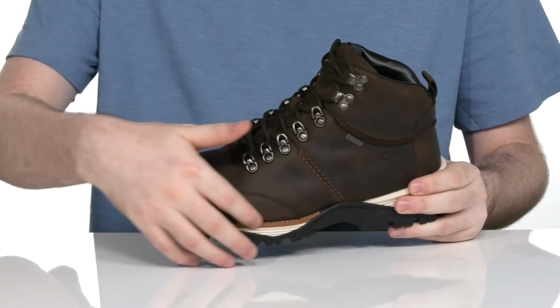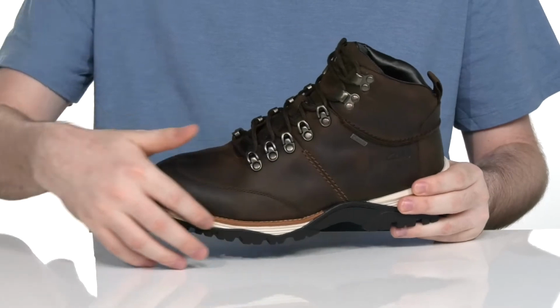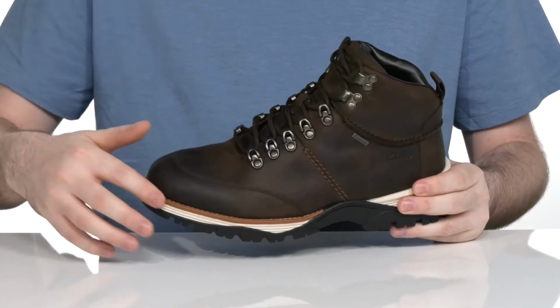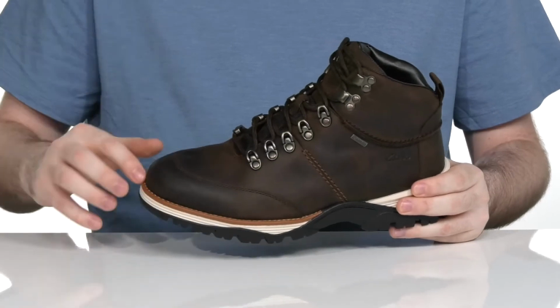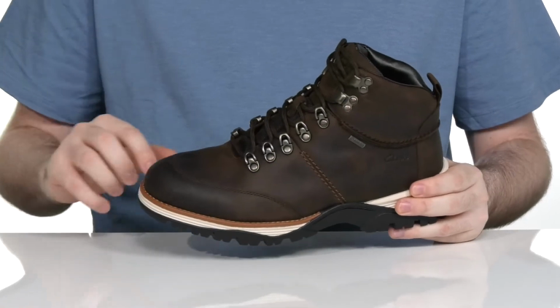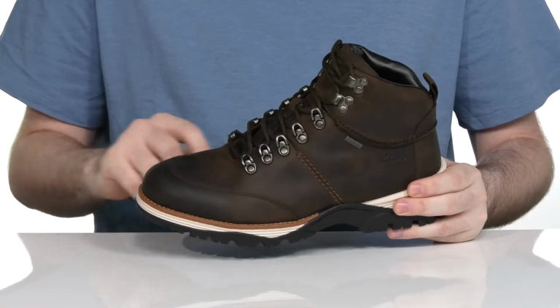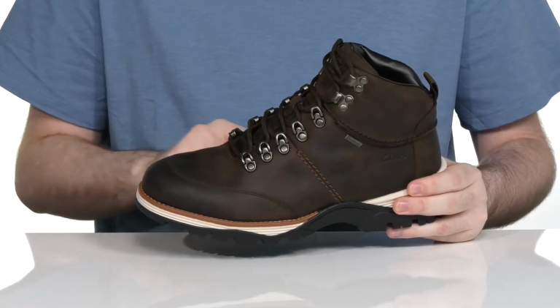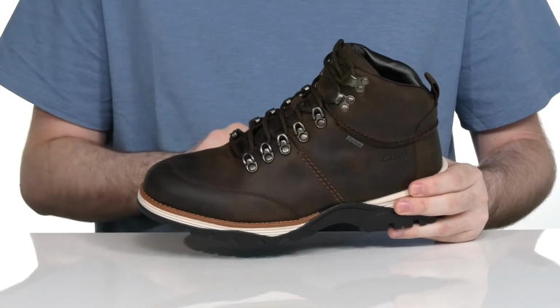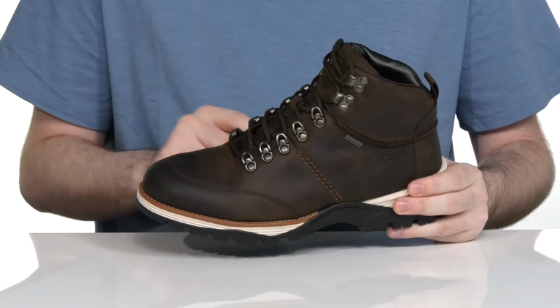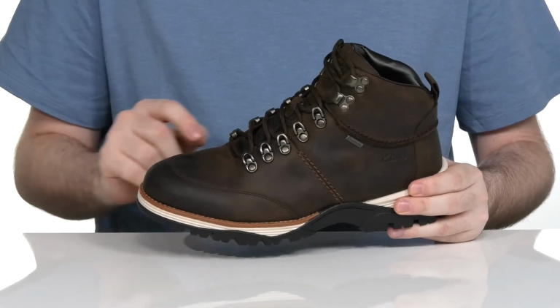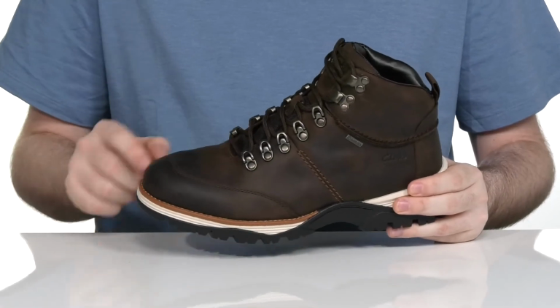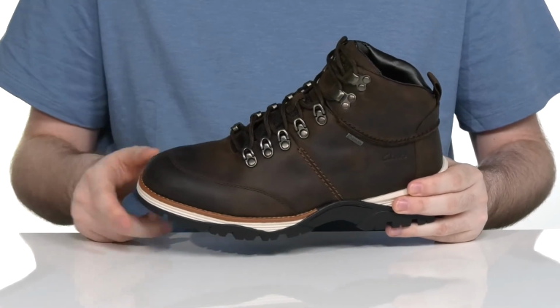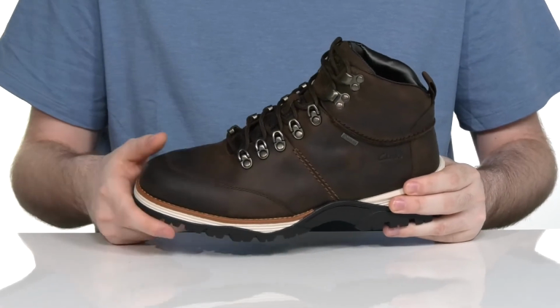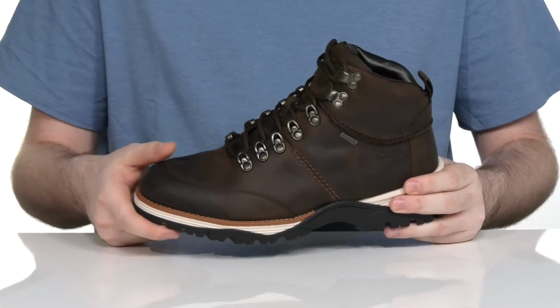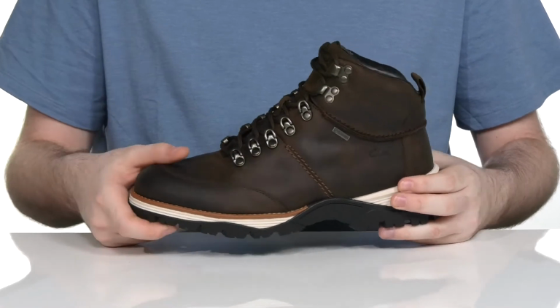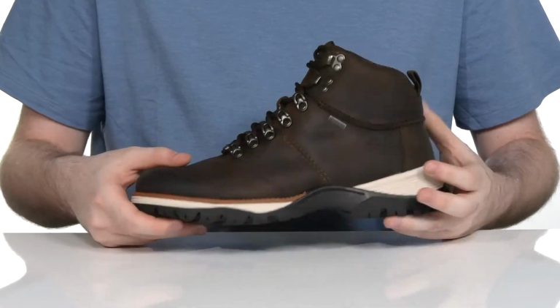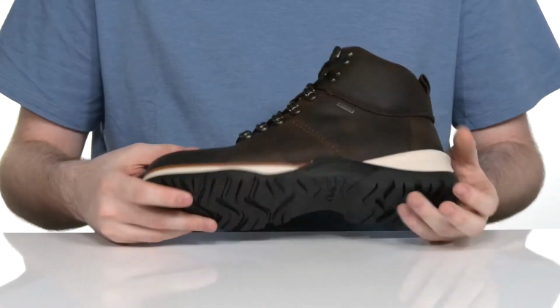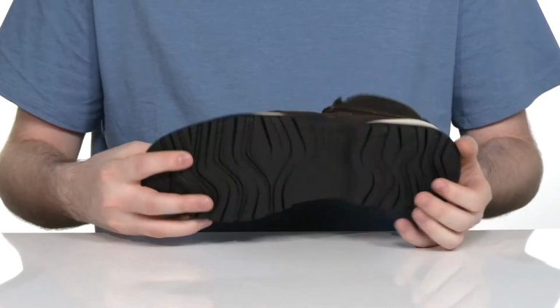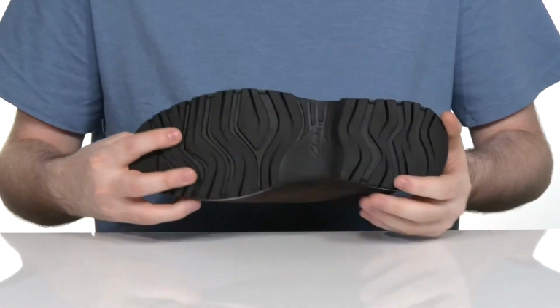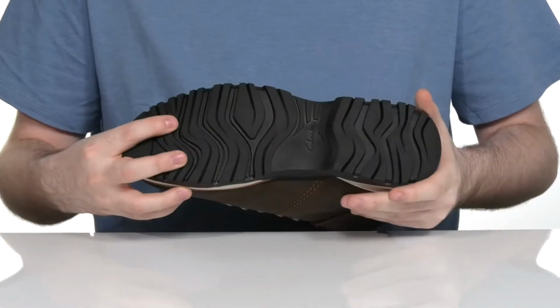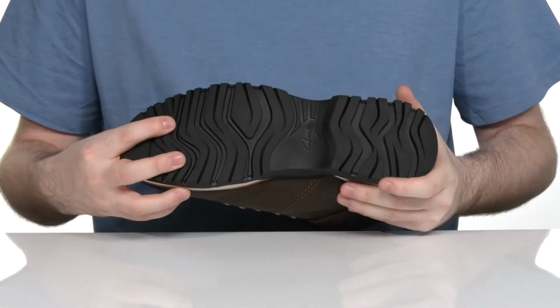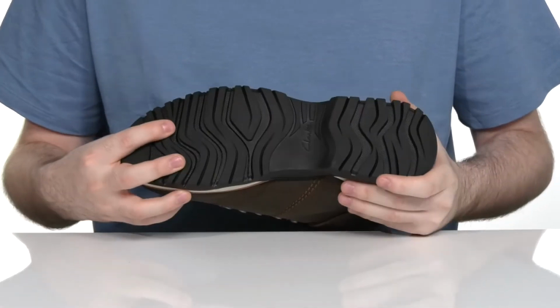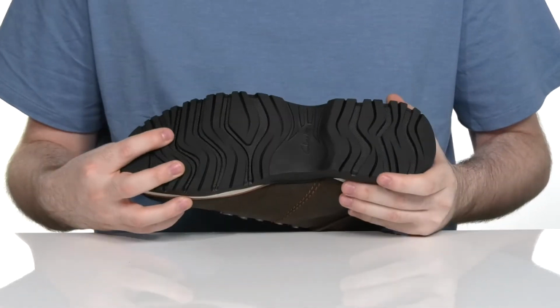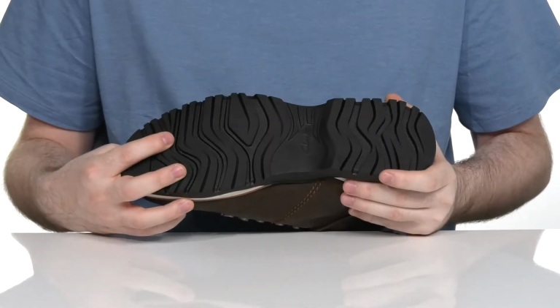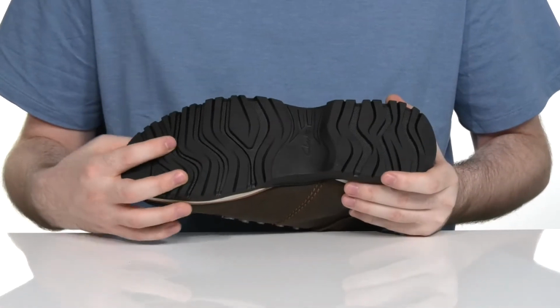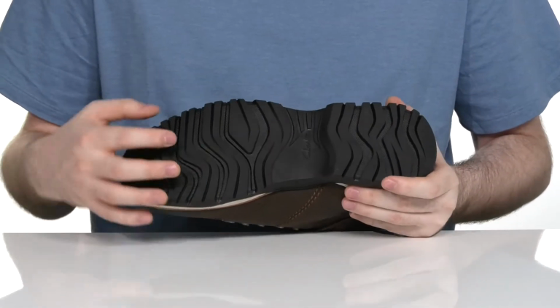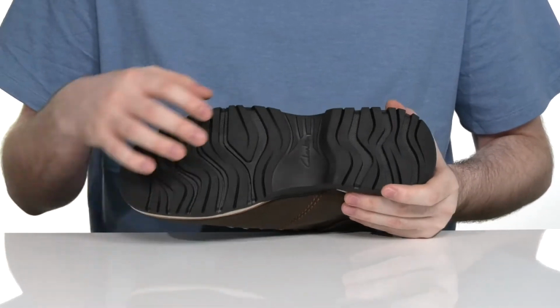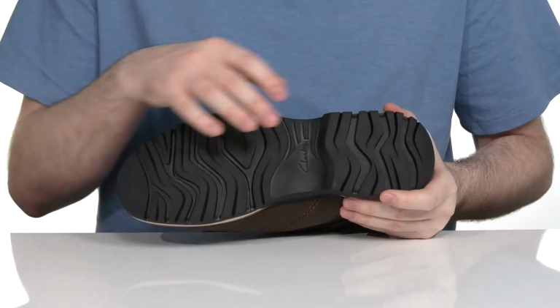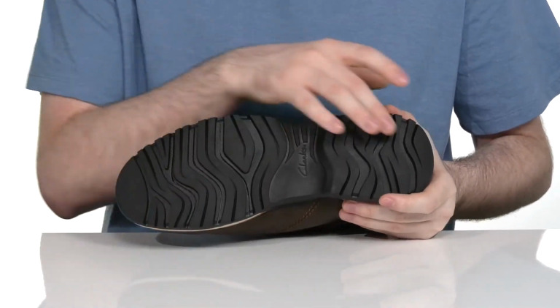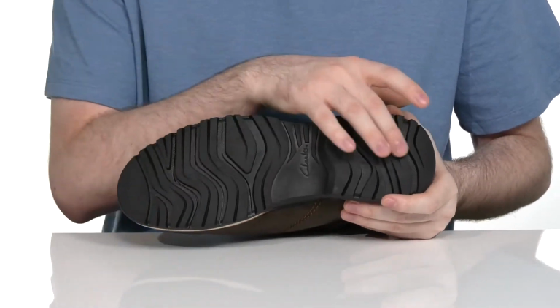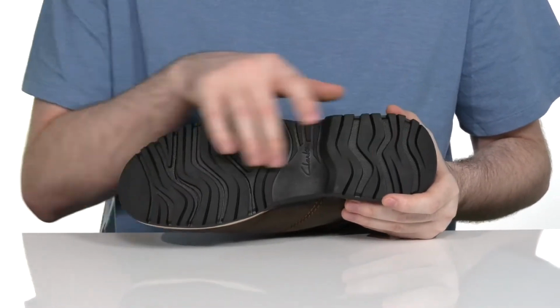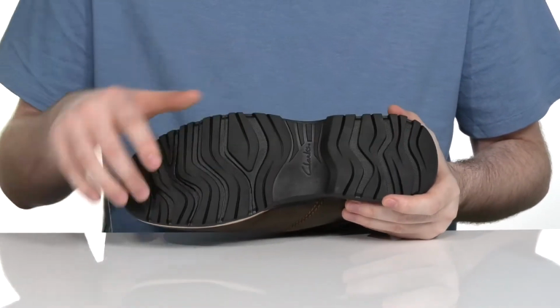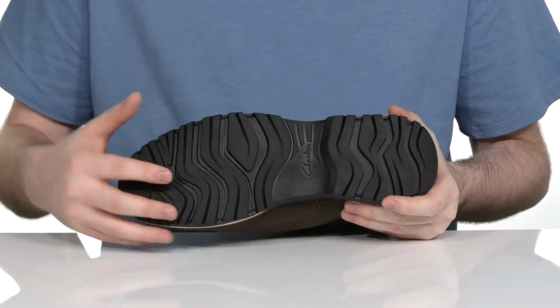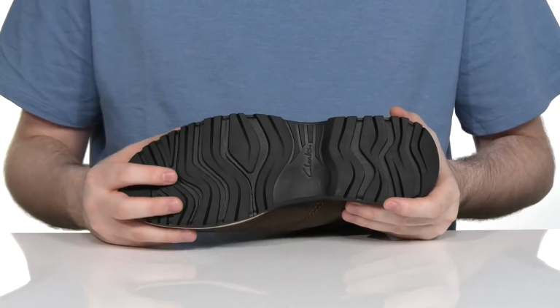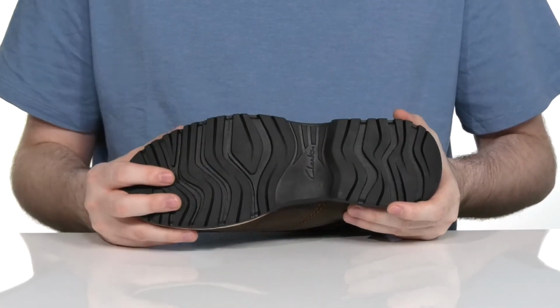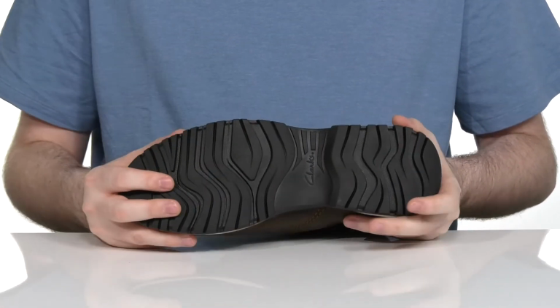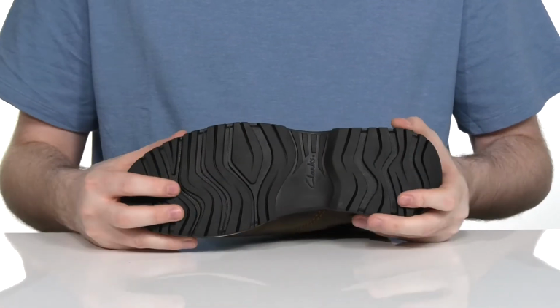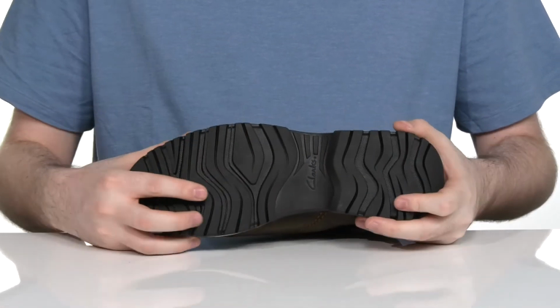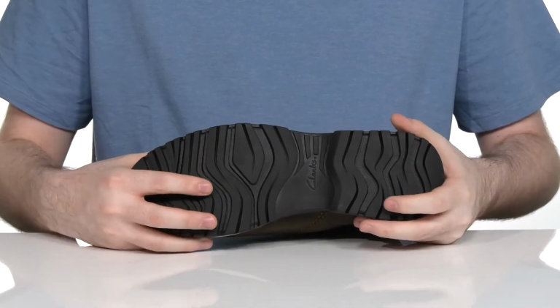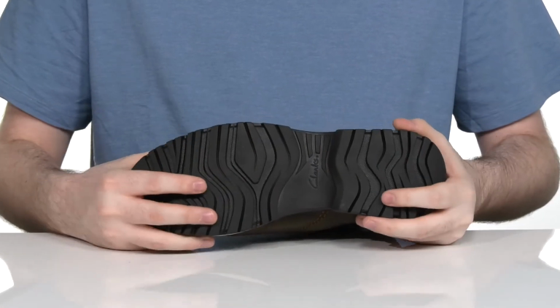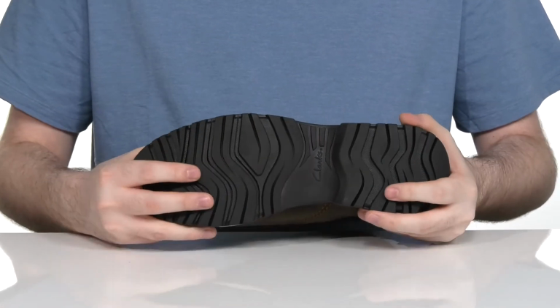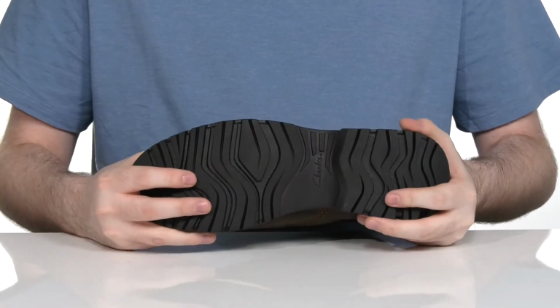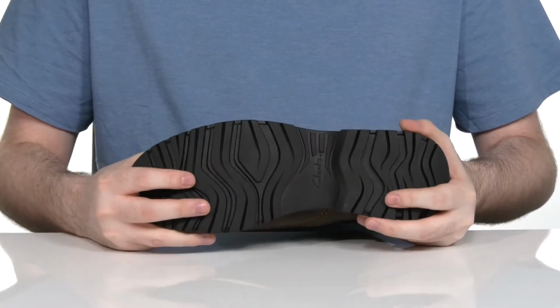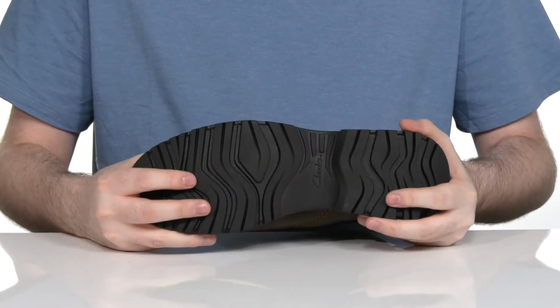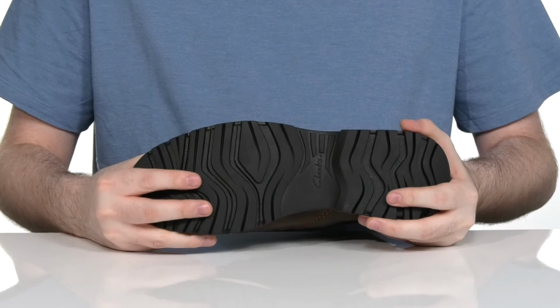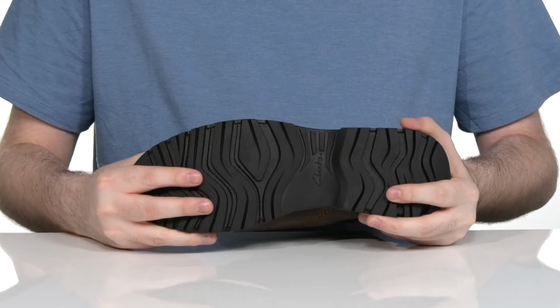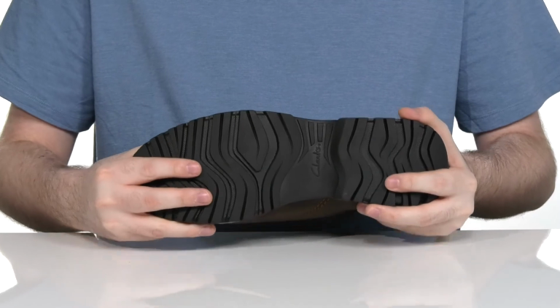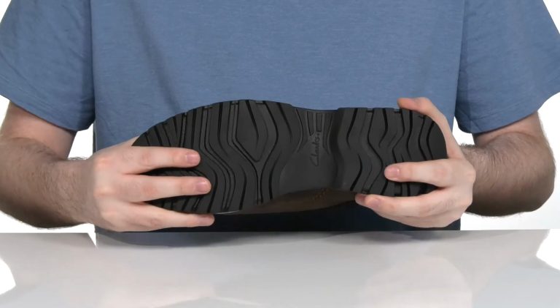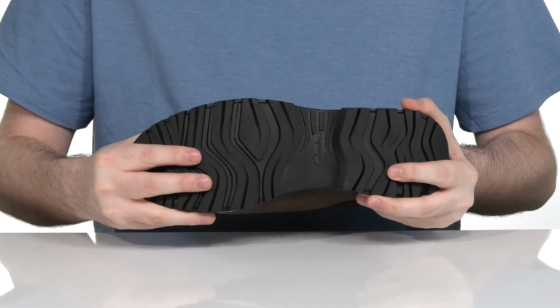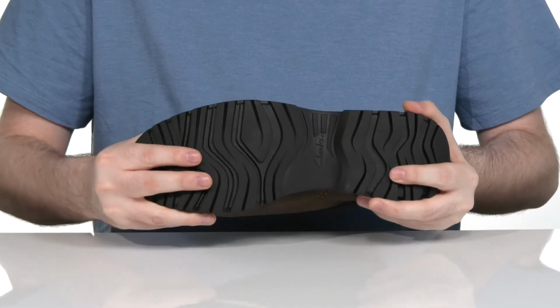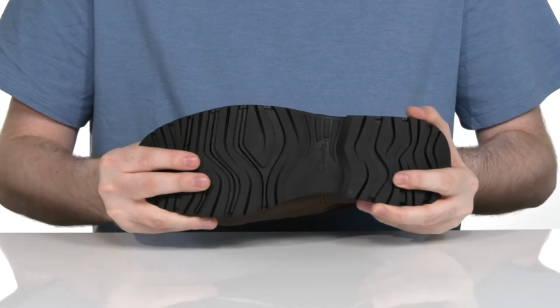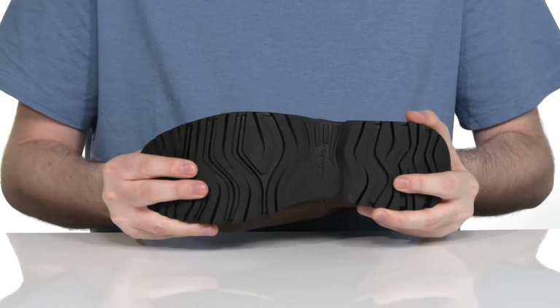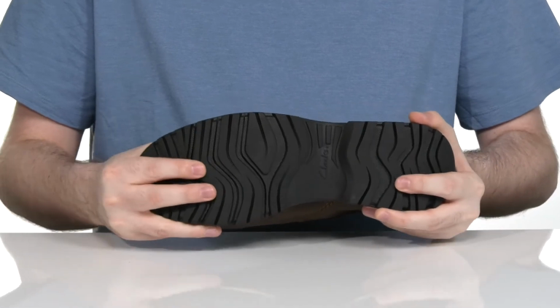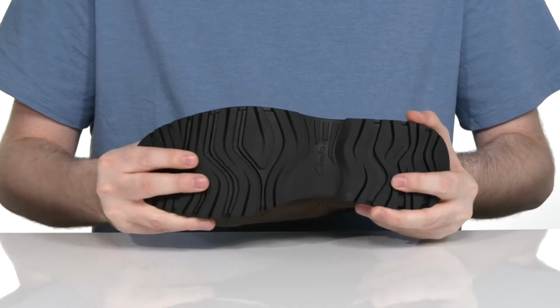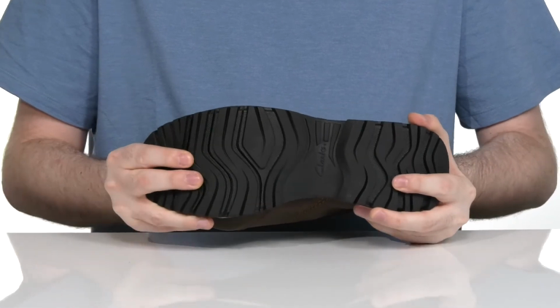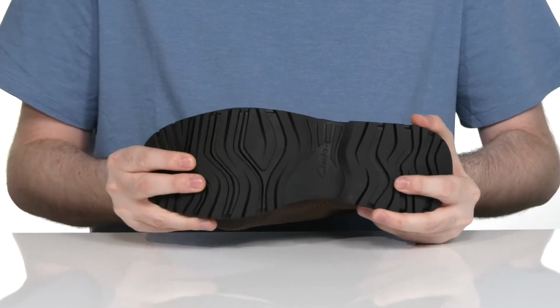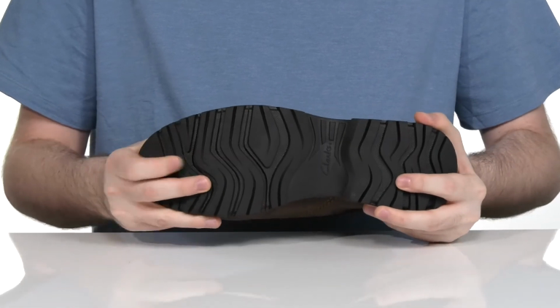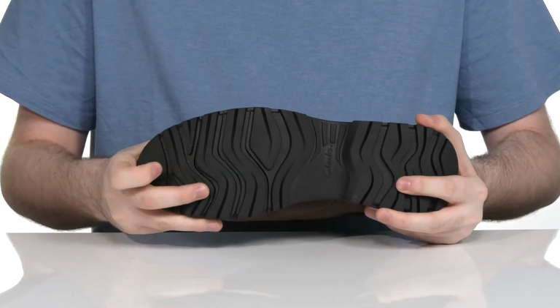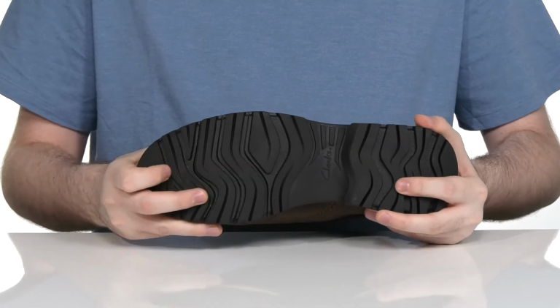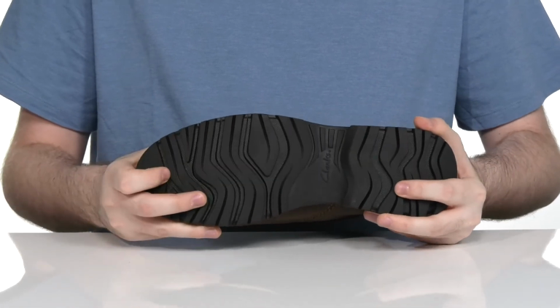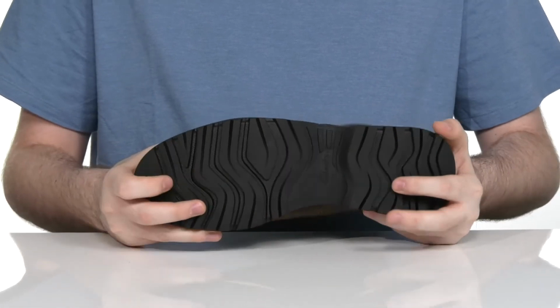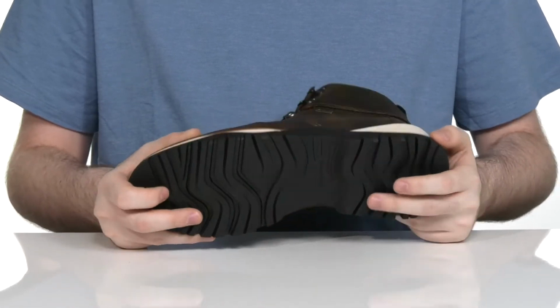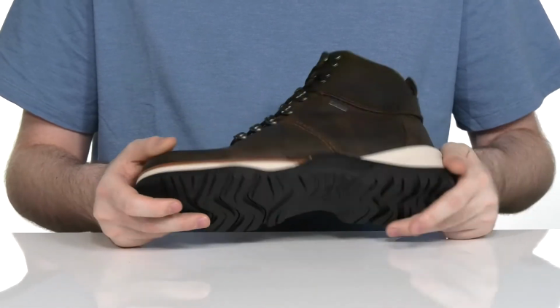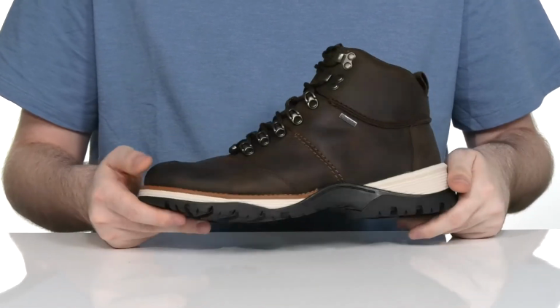It's also welt stitched in the front adding some durability, sitting on top of a reliable rubber outsole that's super durable with a bit of flex there in the toe.